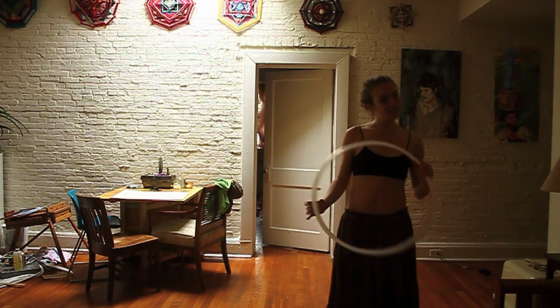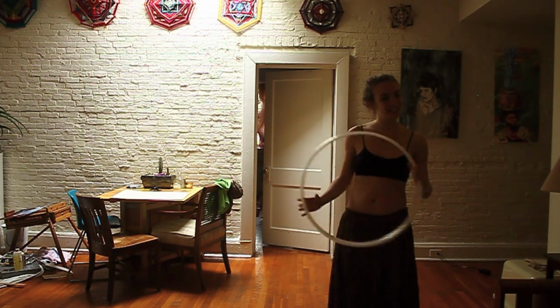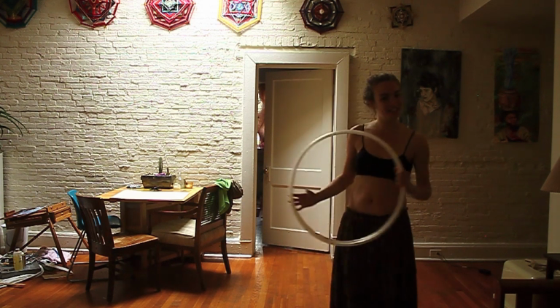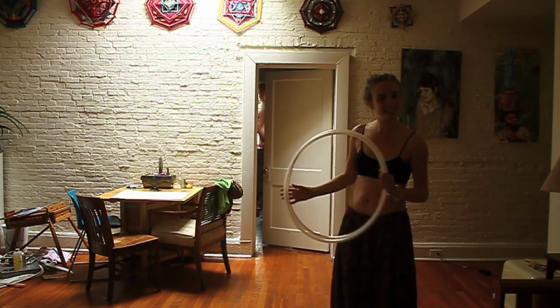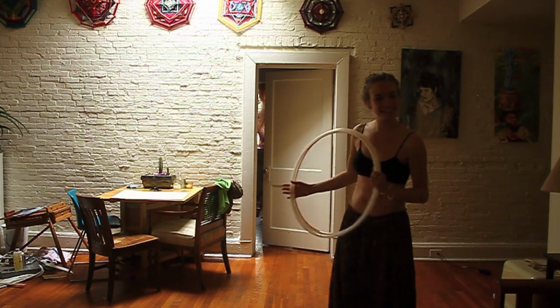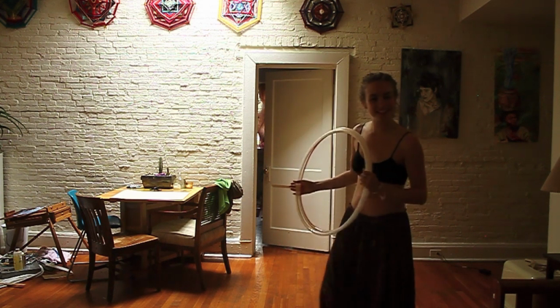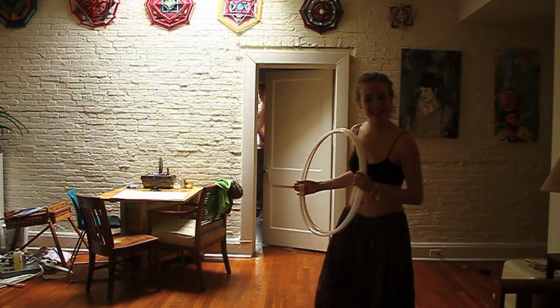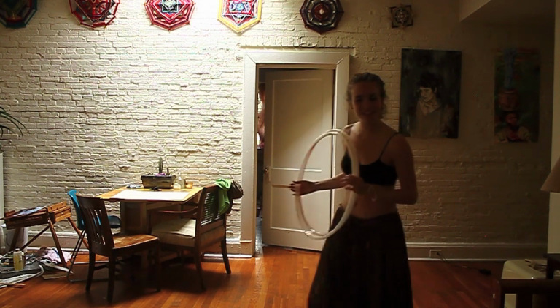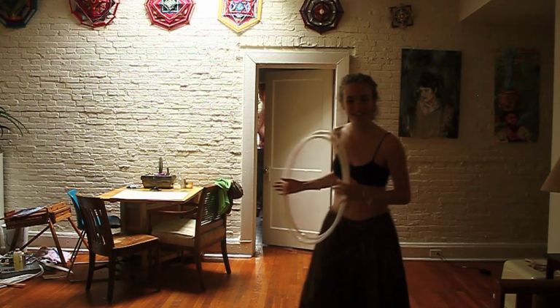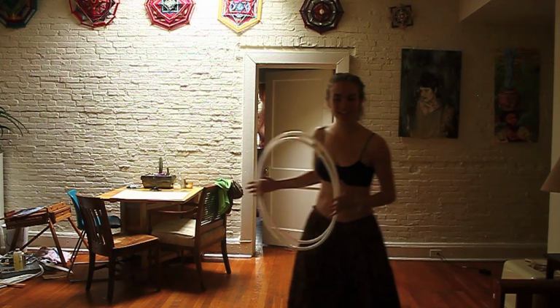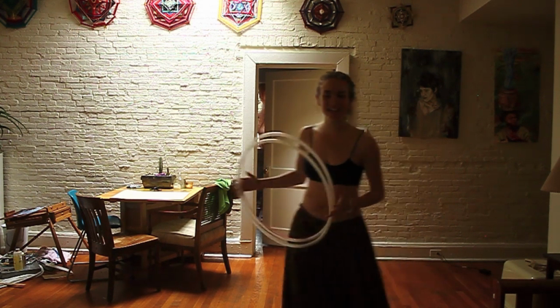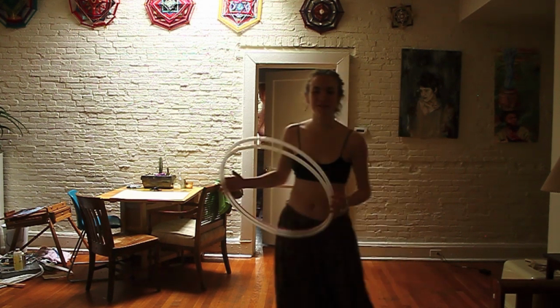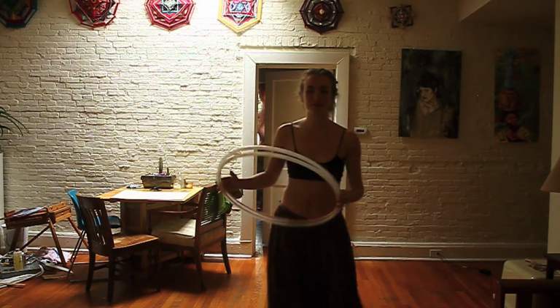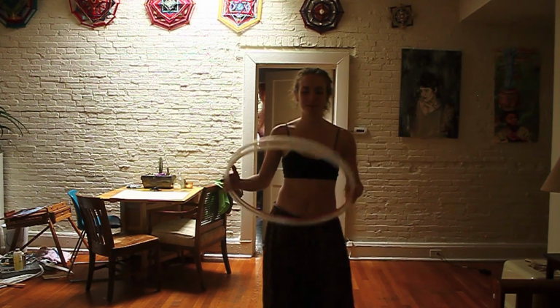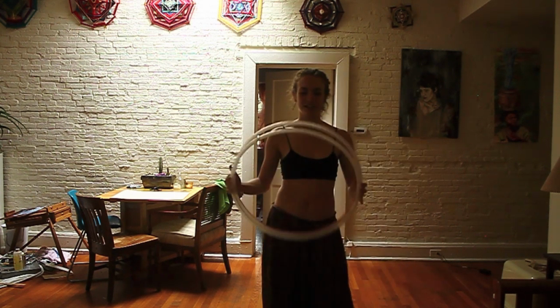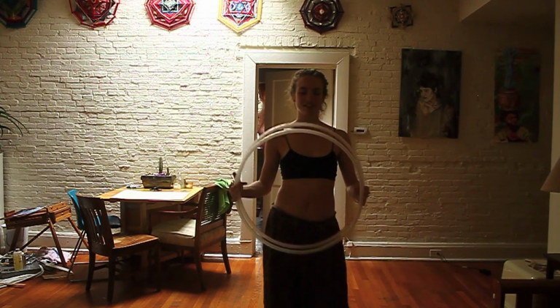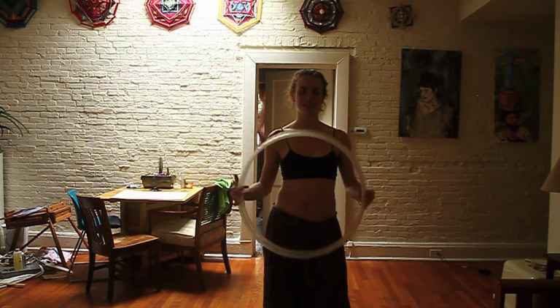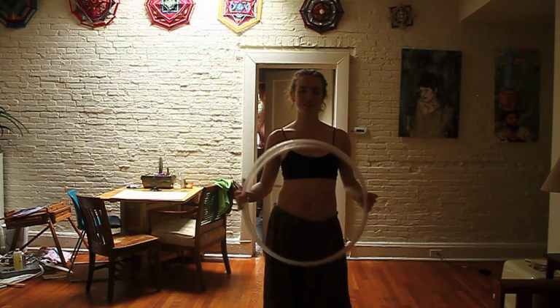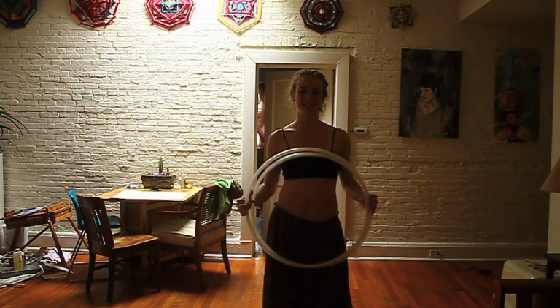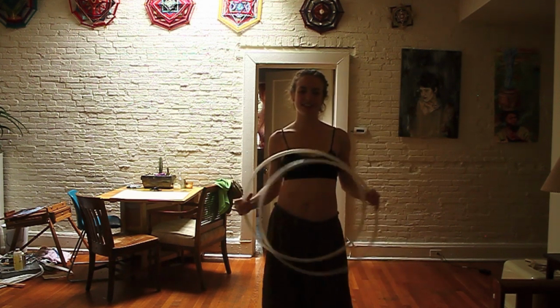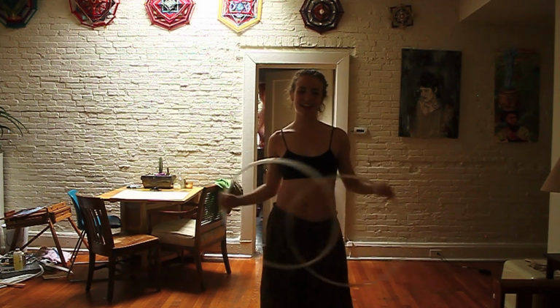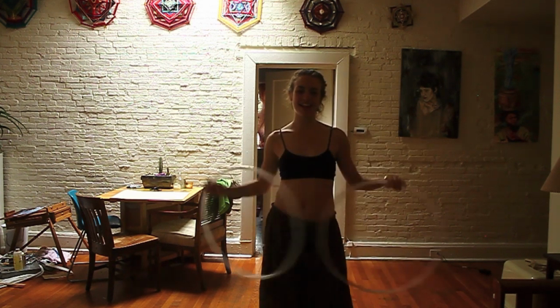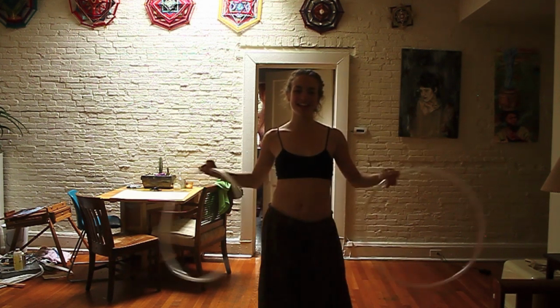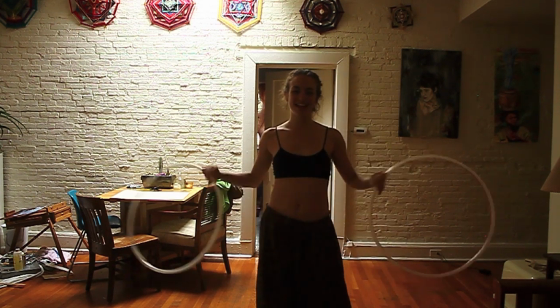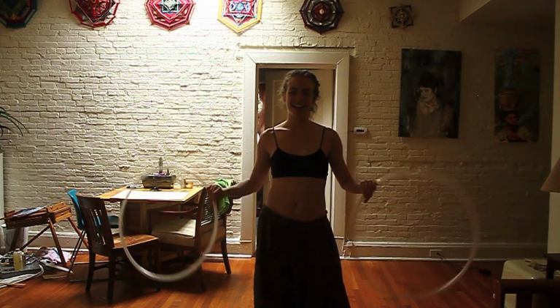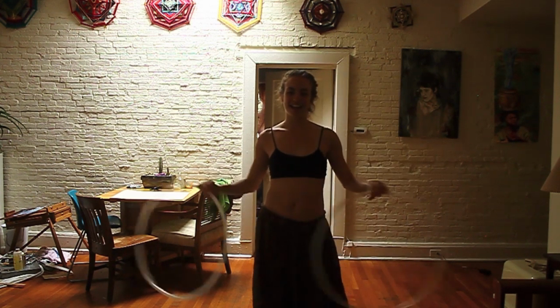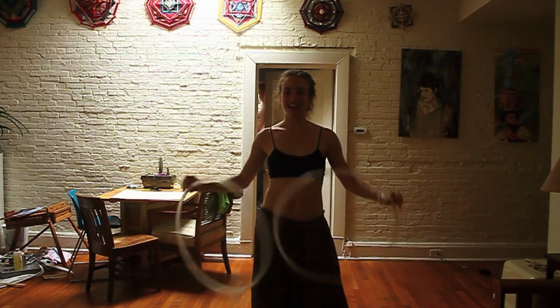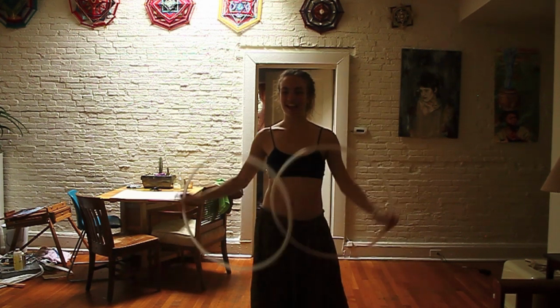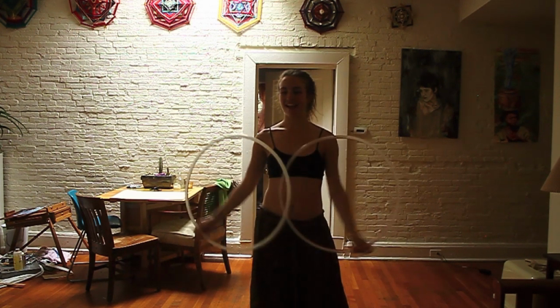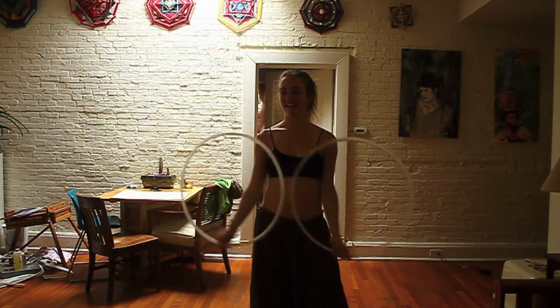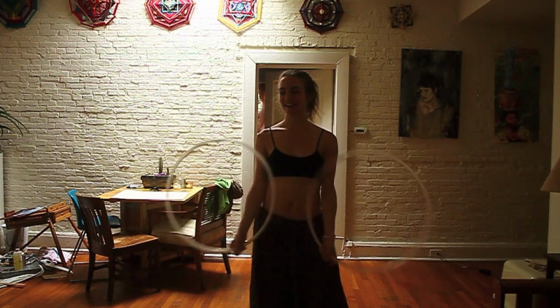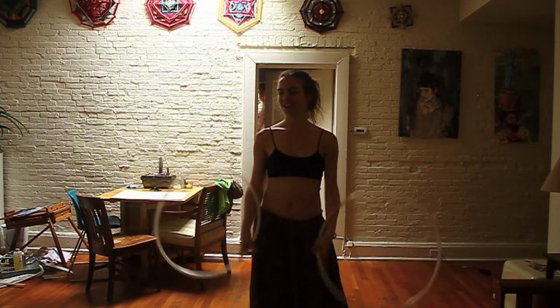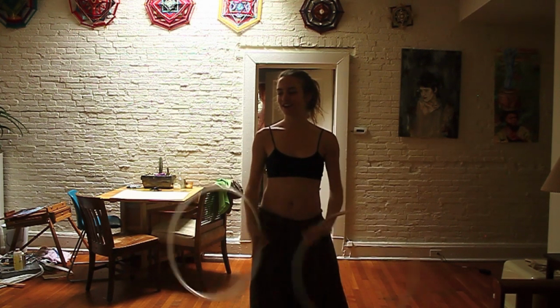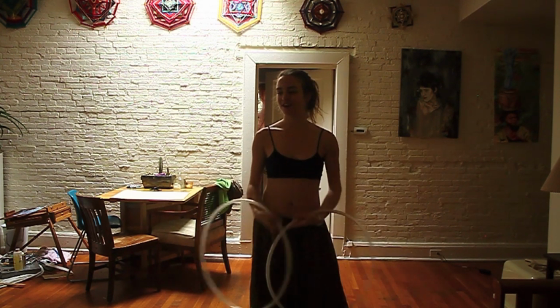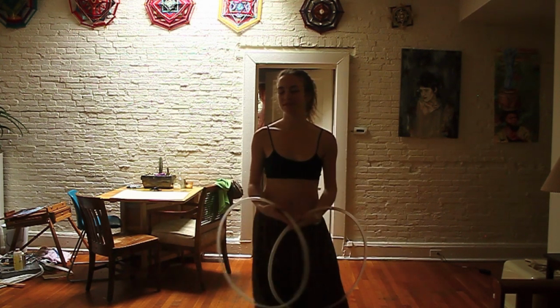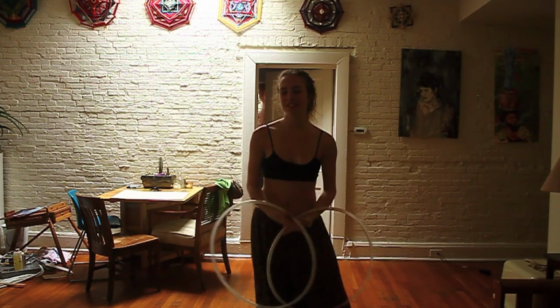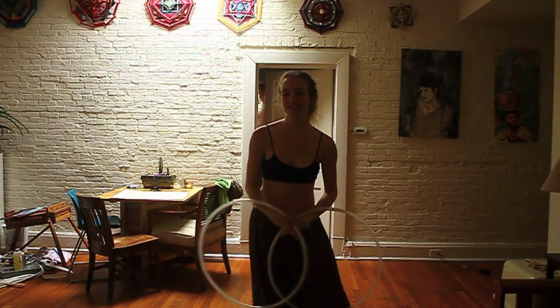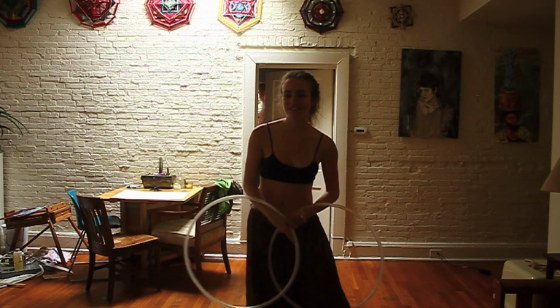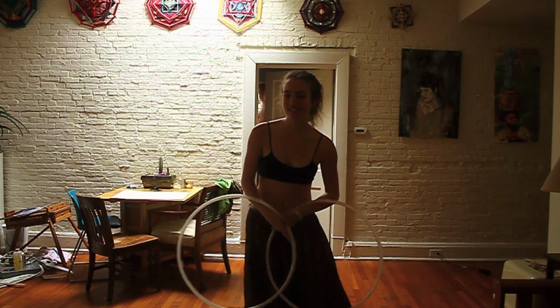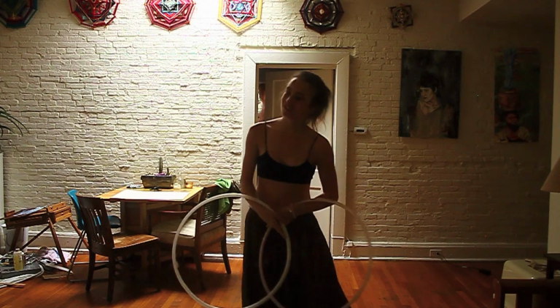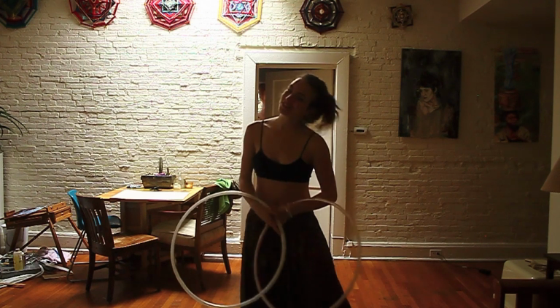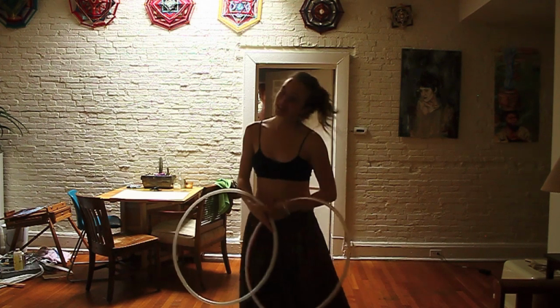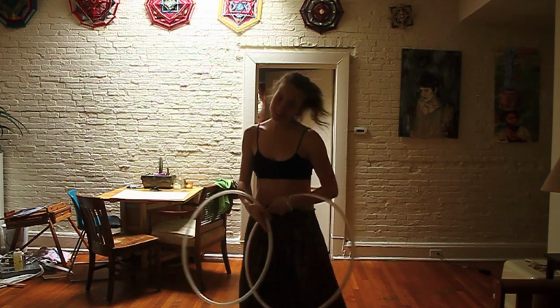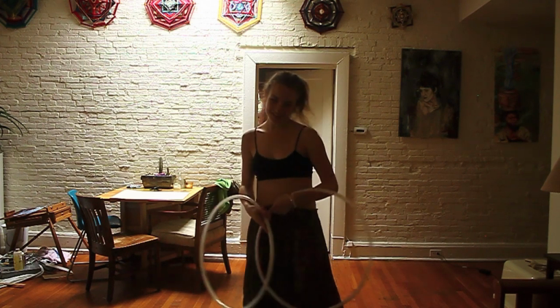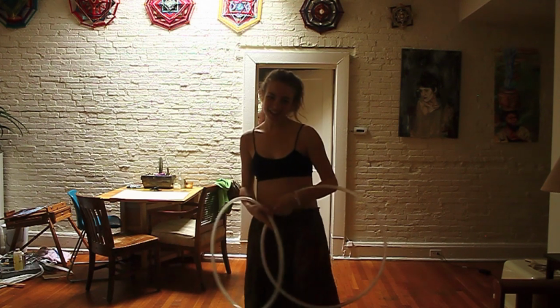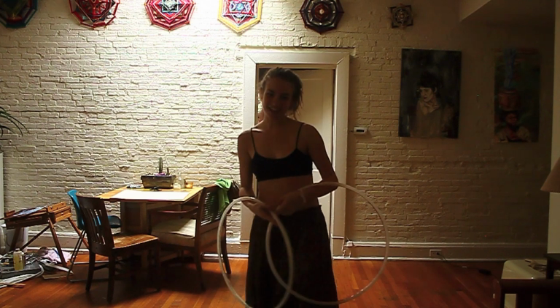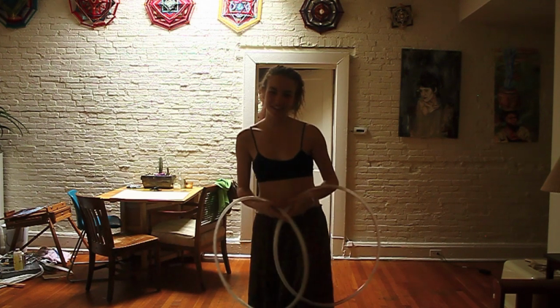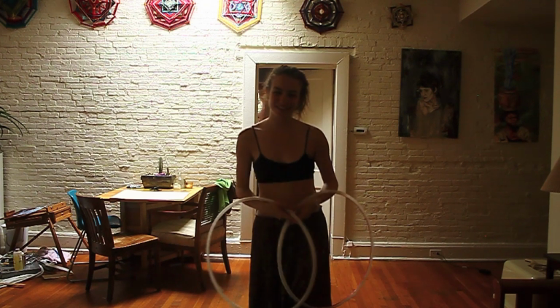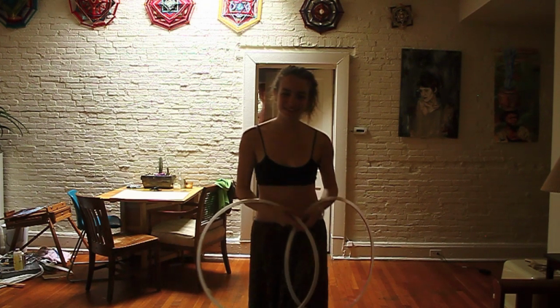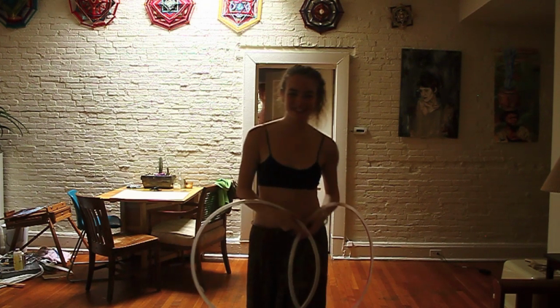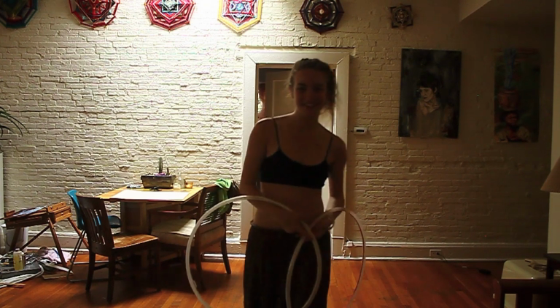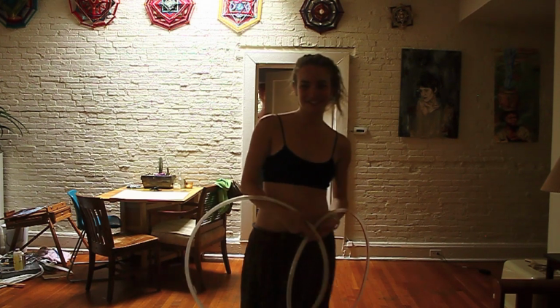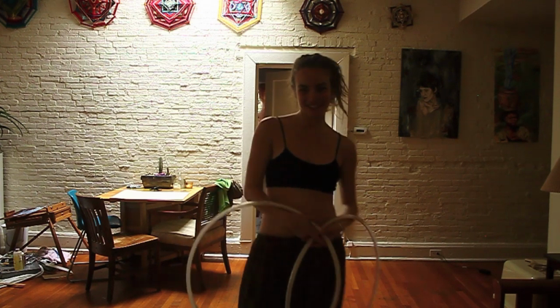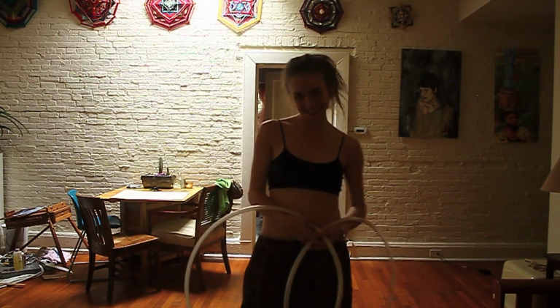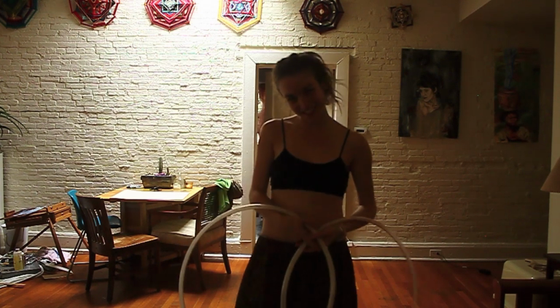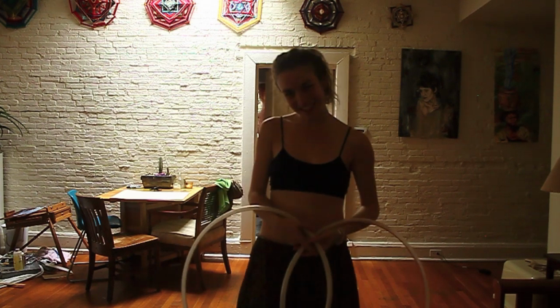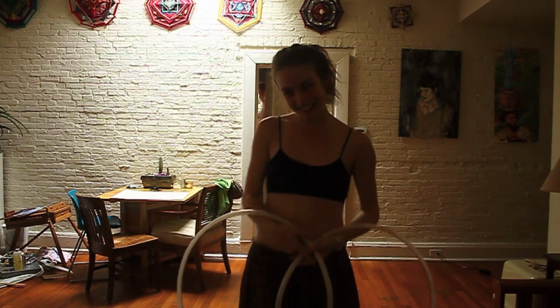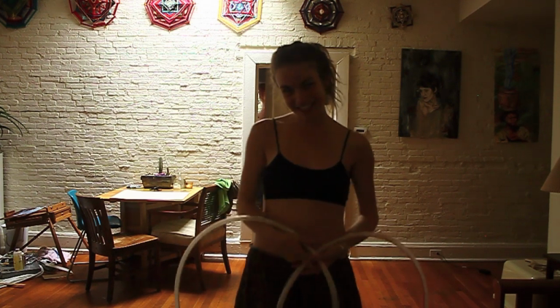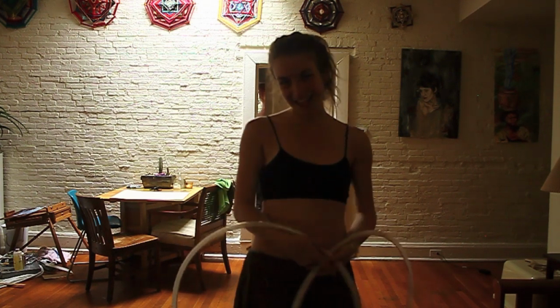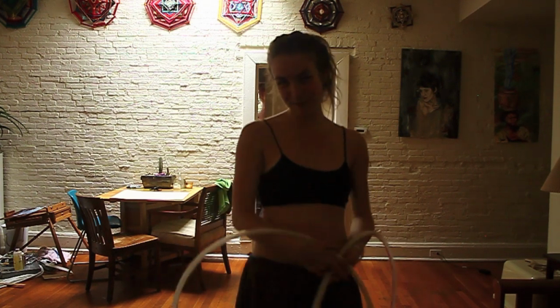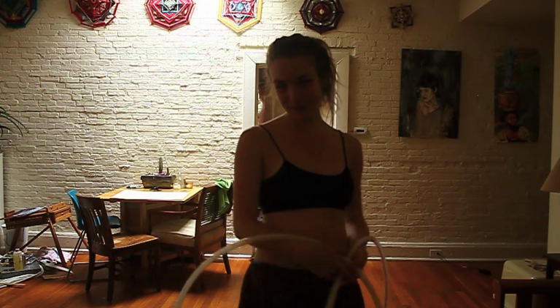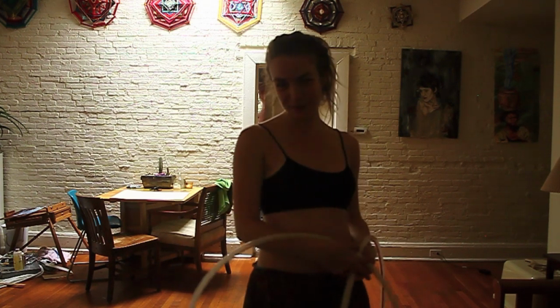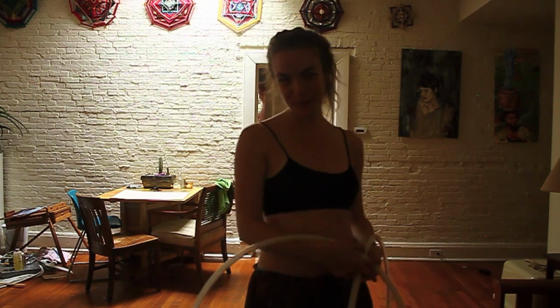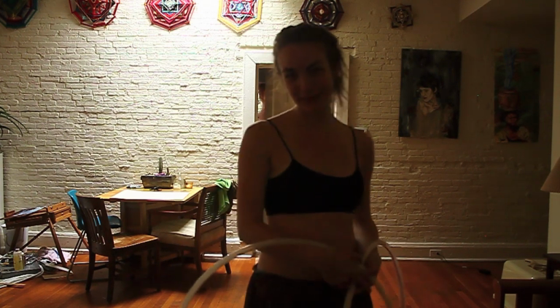Anyway, I hope you guys enjoyed that and are mastering your weave now. Good luck. Happy hooping!